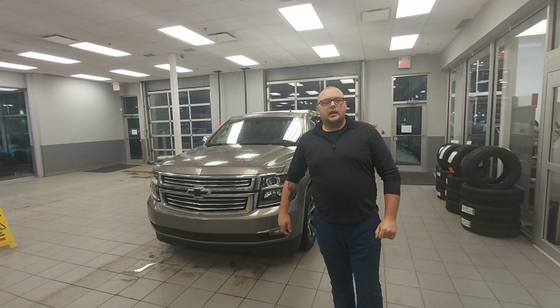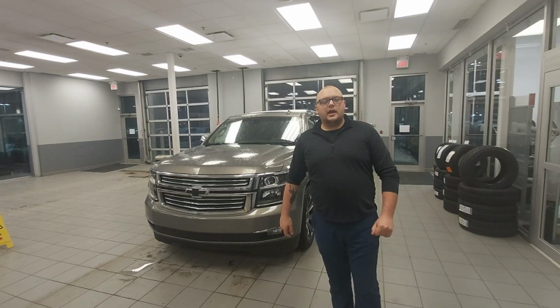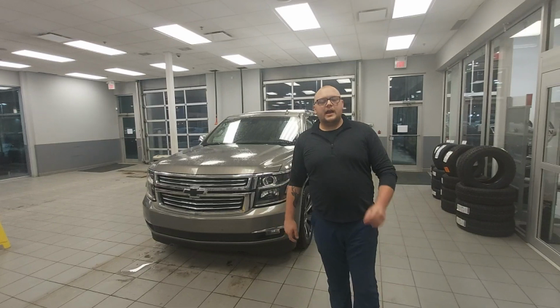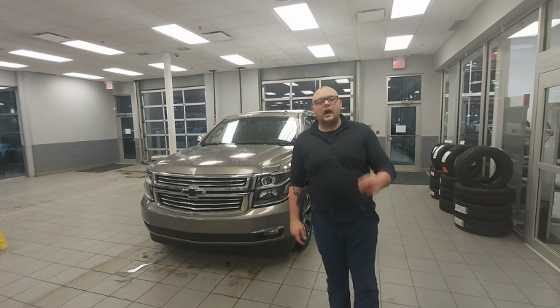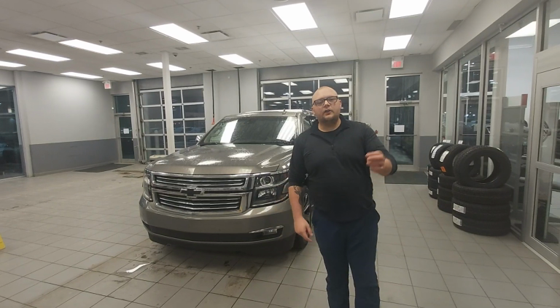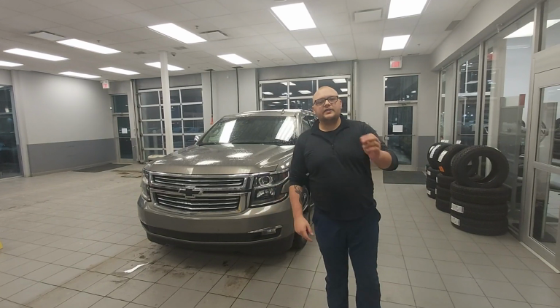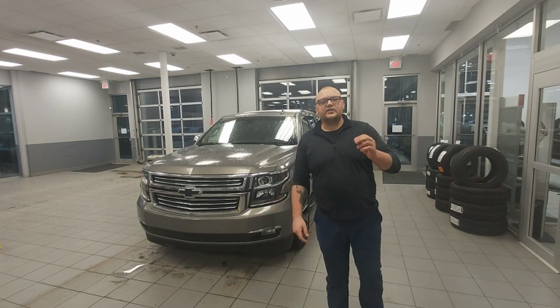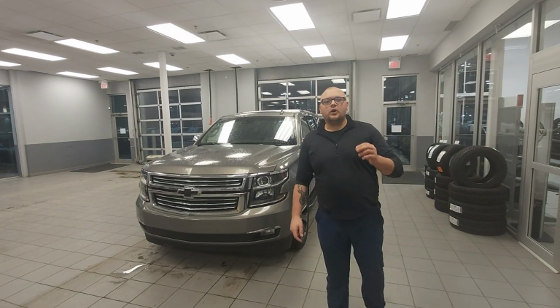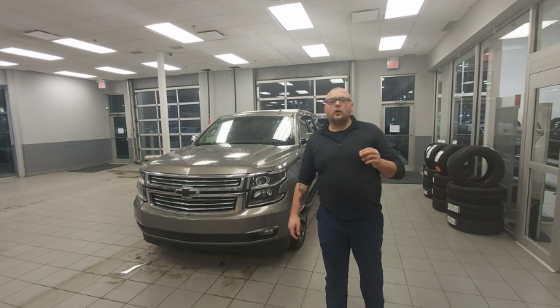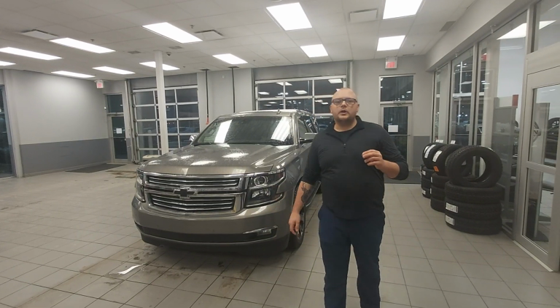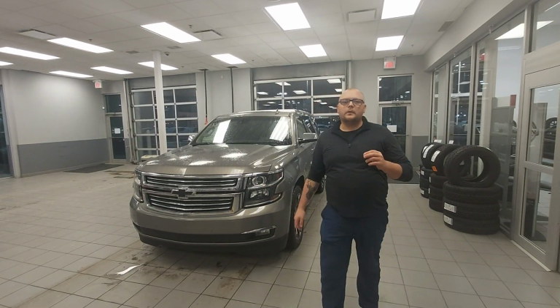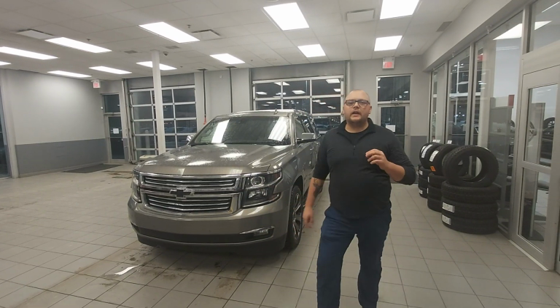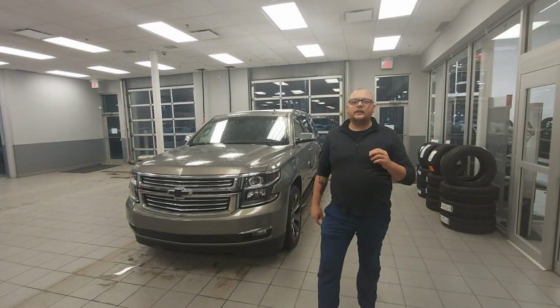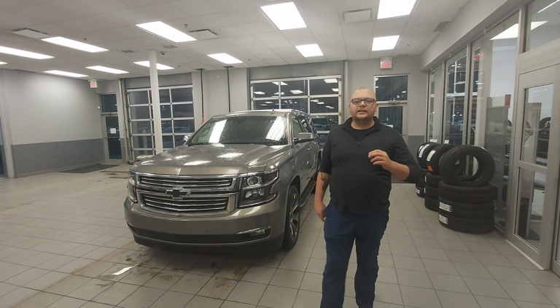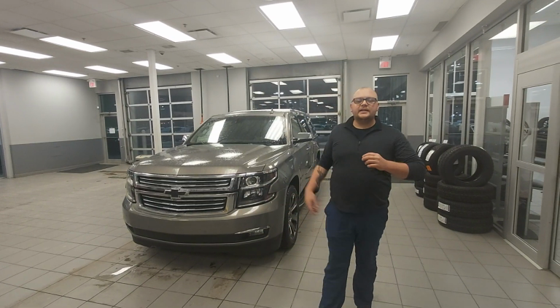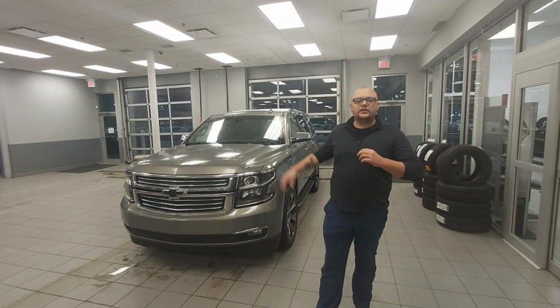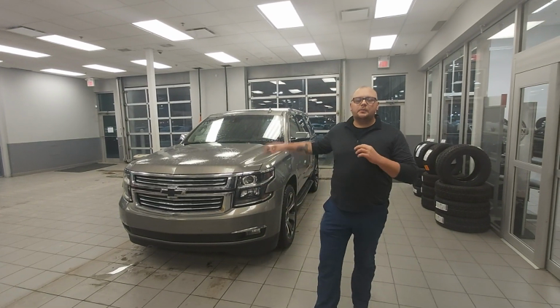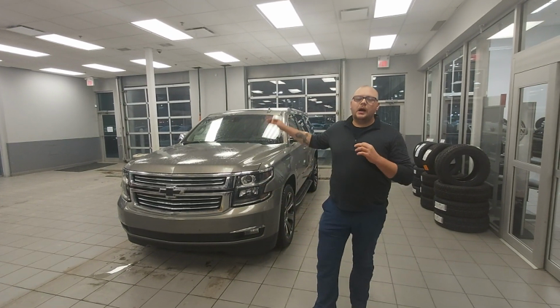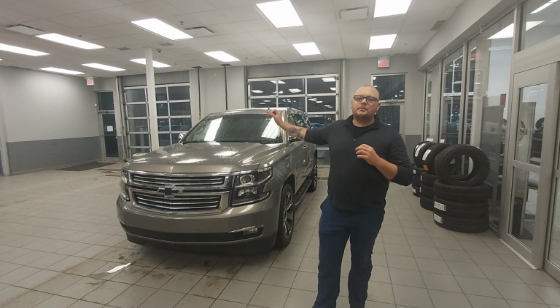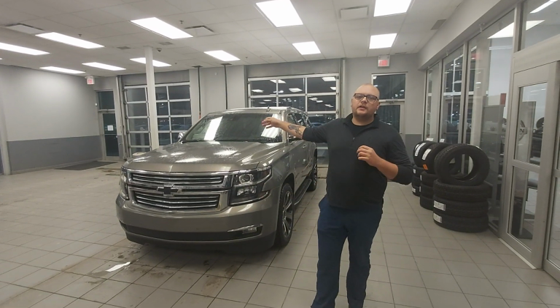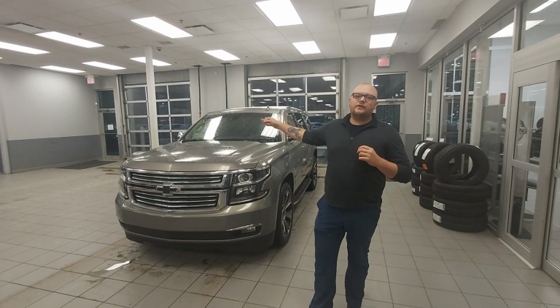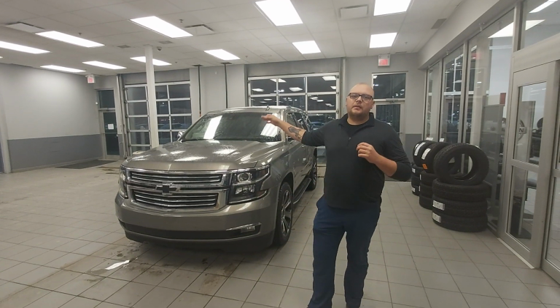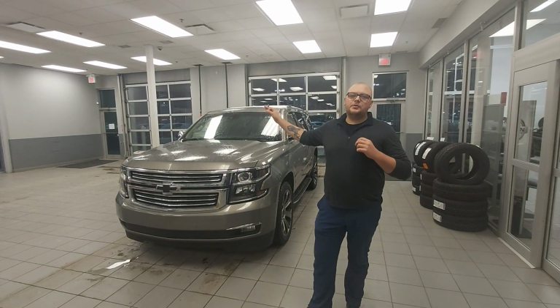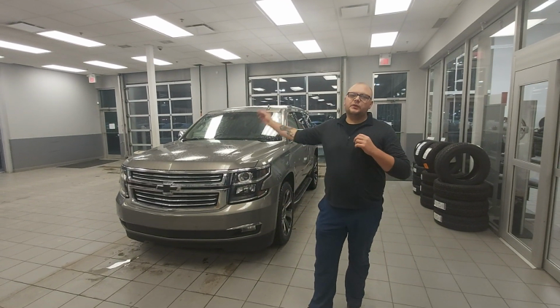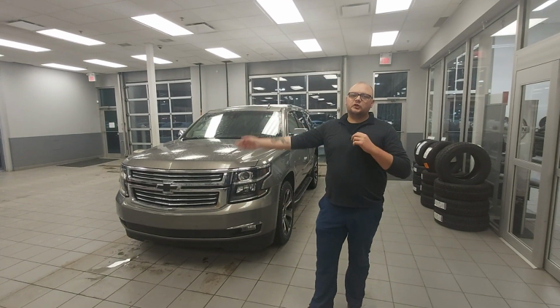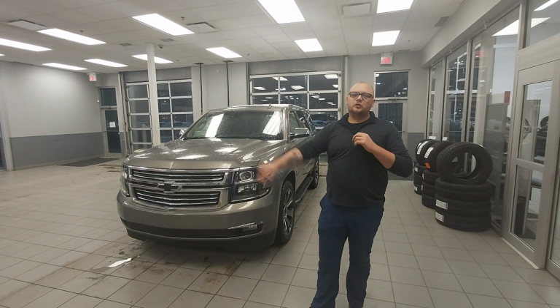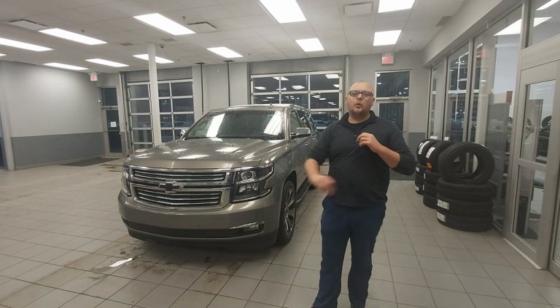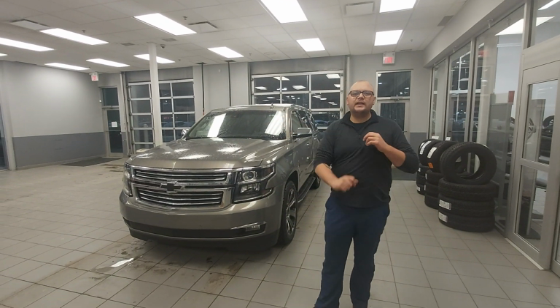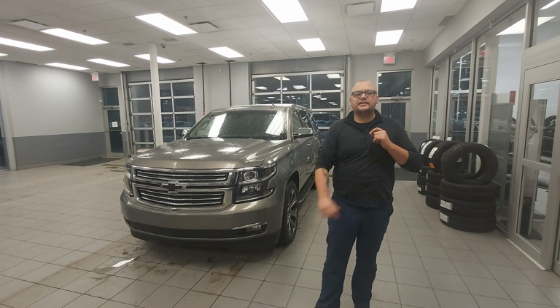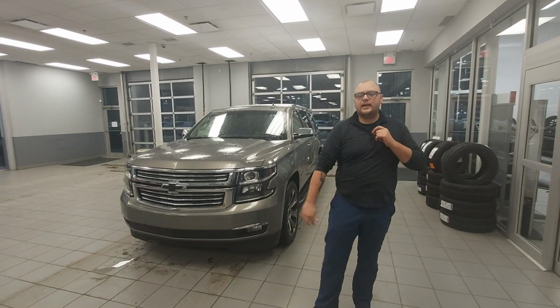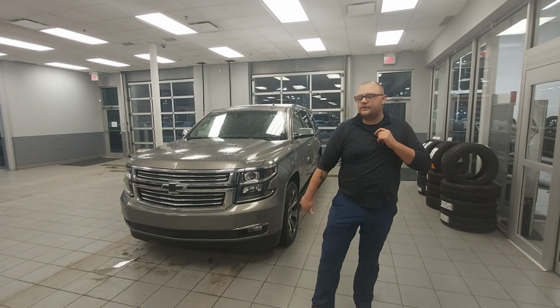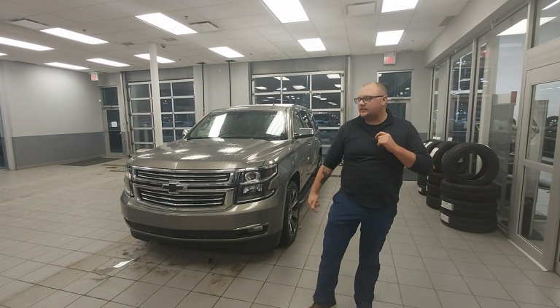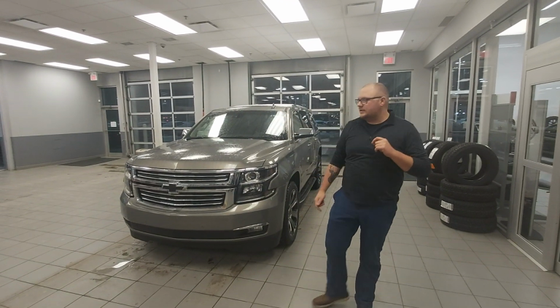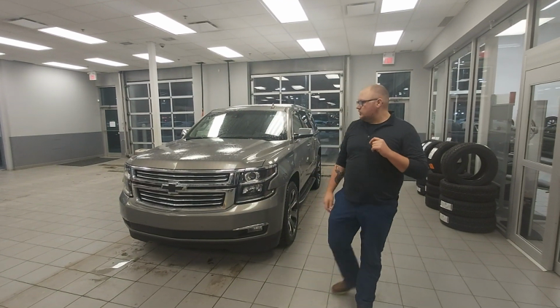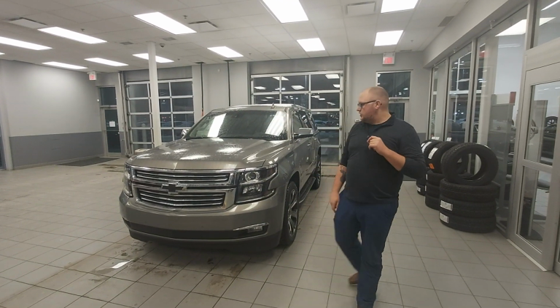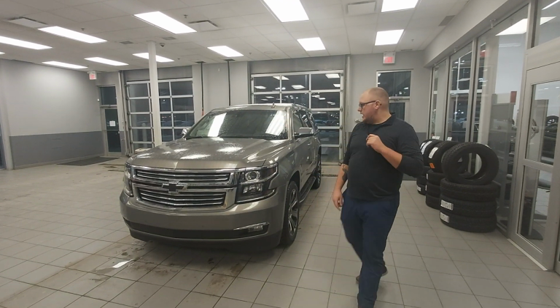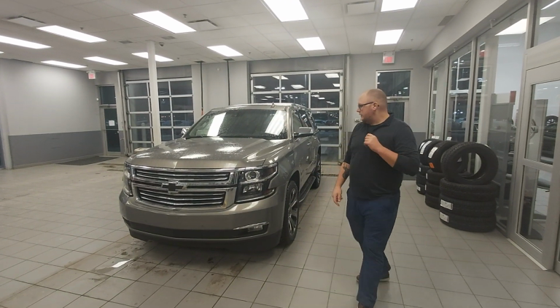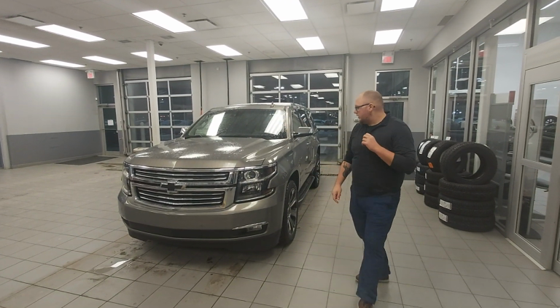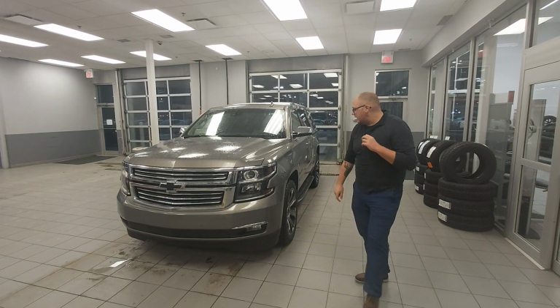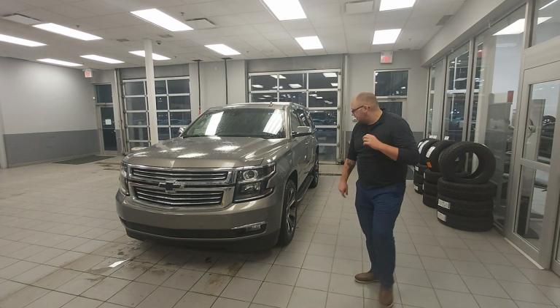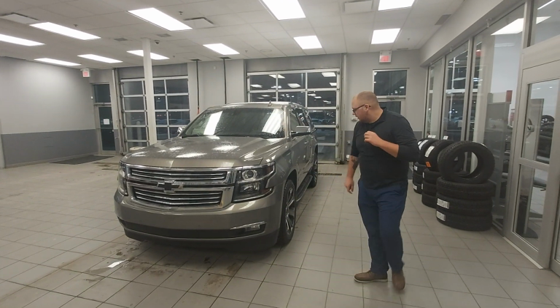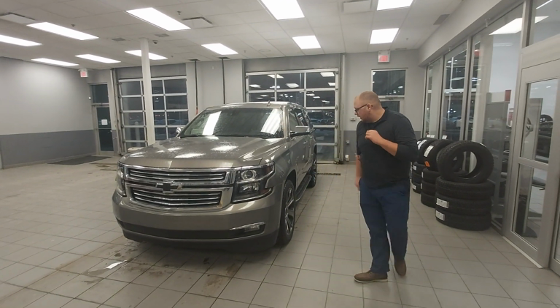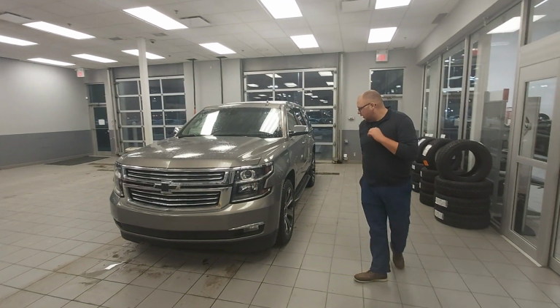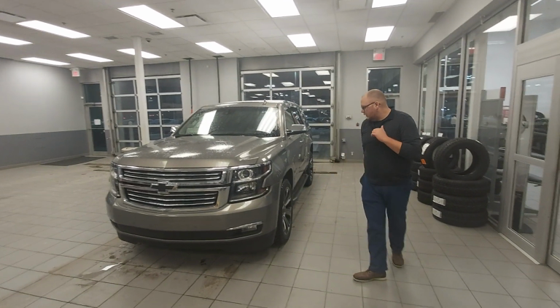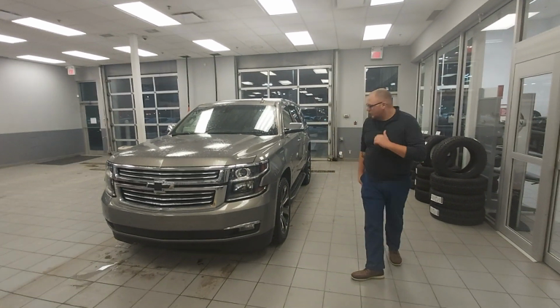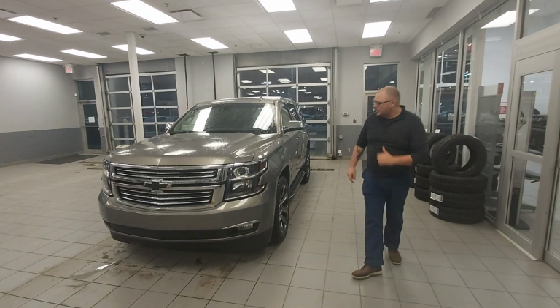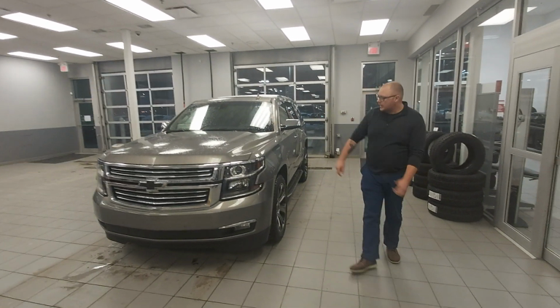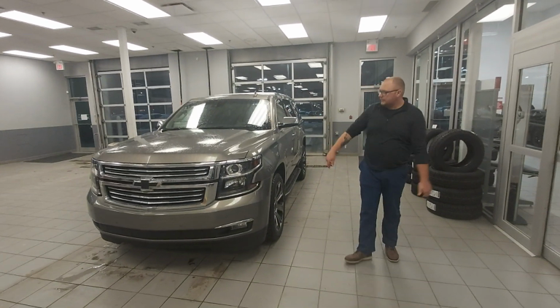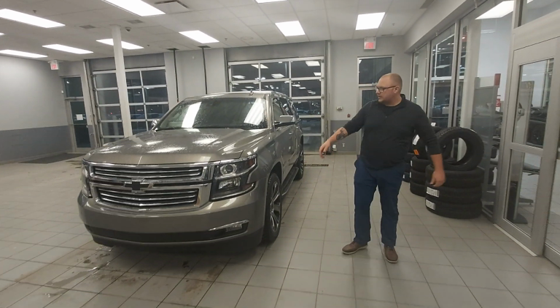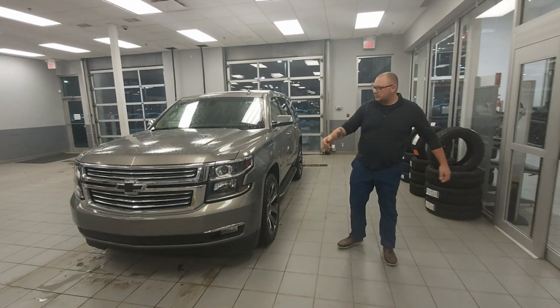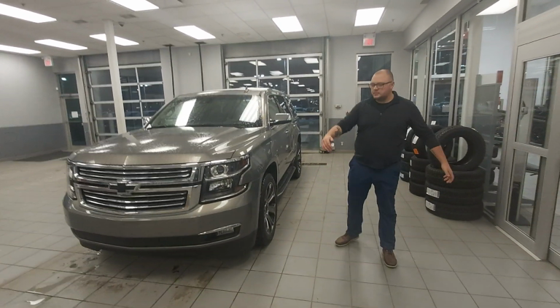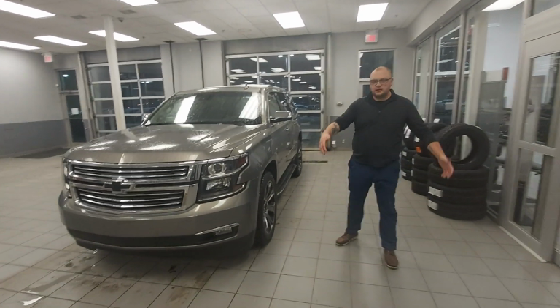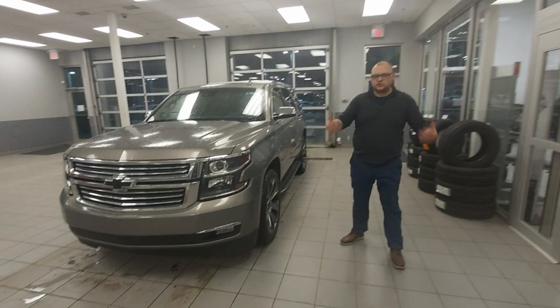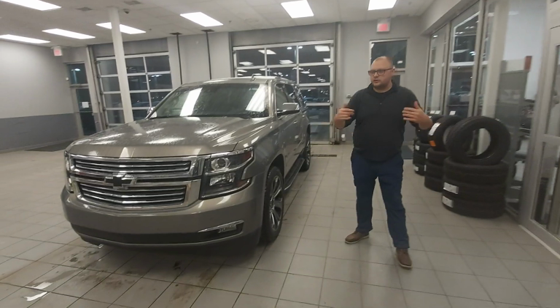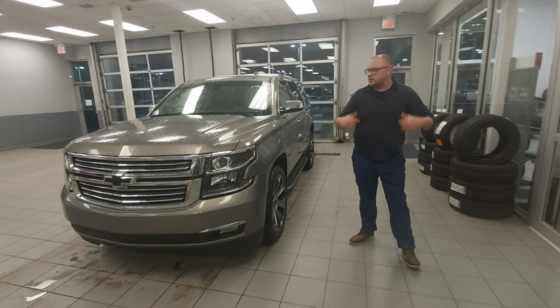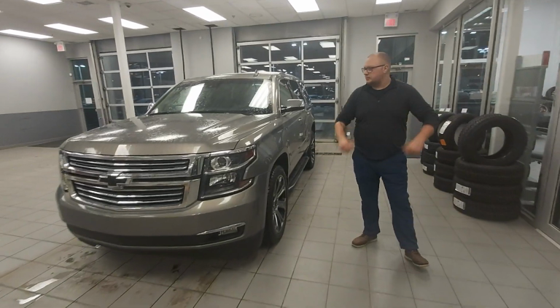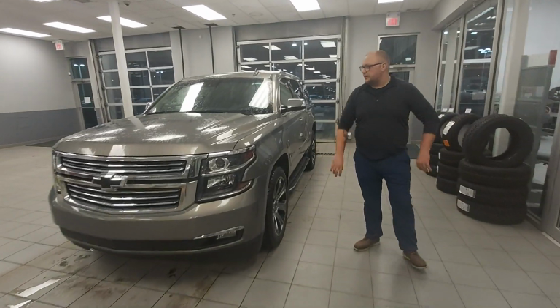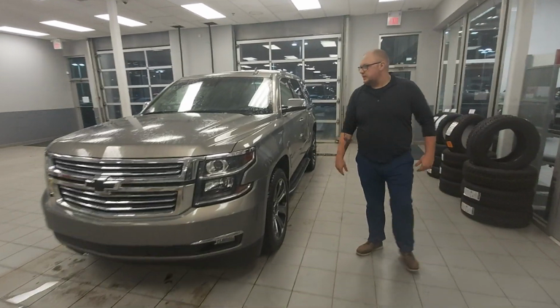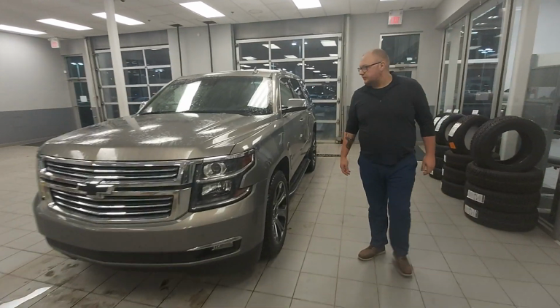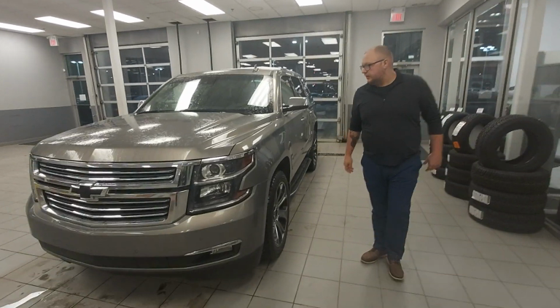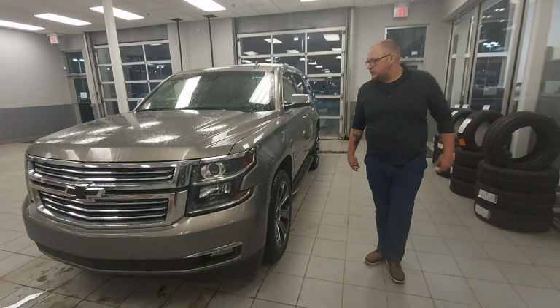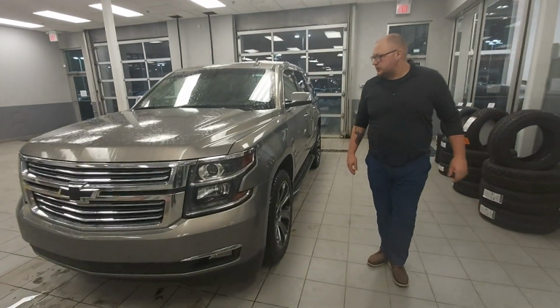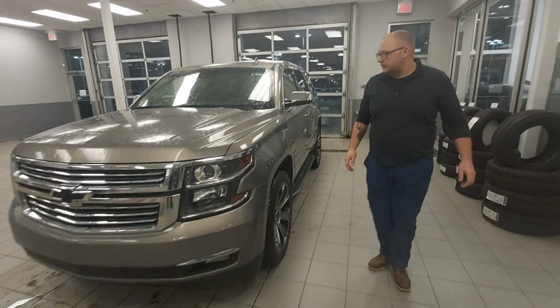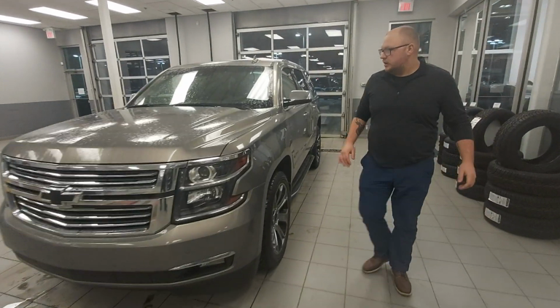Hey Alloy, this is Cole here with Alloy Nissan. Behind me you have that beautiful 2017 Chevrolet Tahoe. If you come with me I'll show you some of the neat features of it.